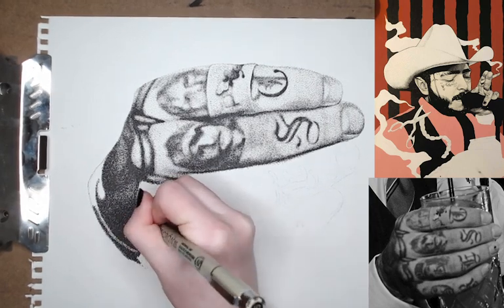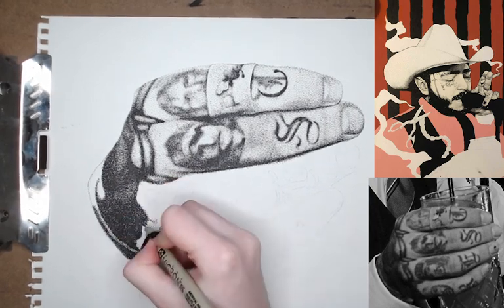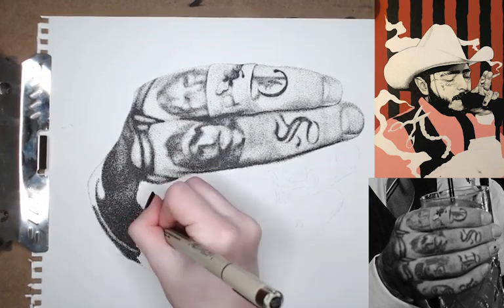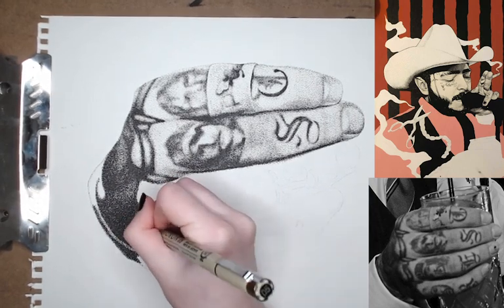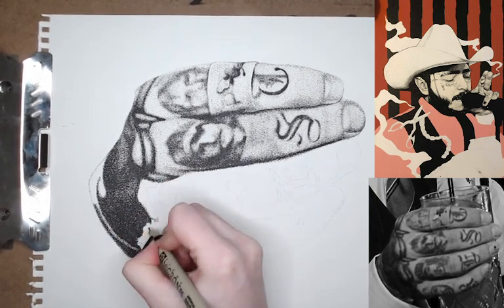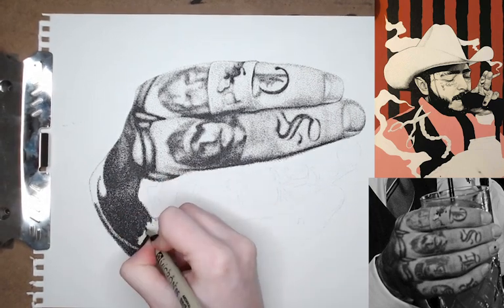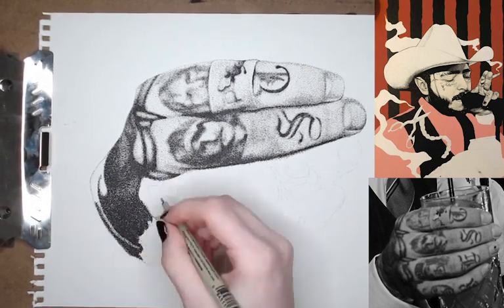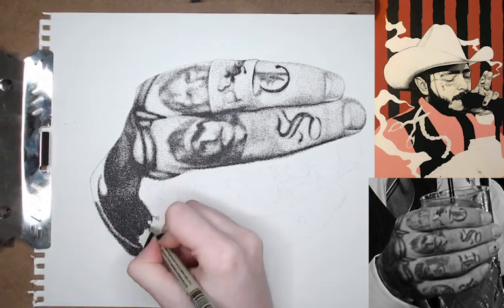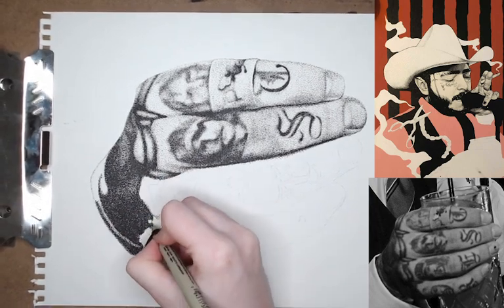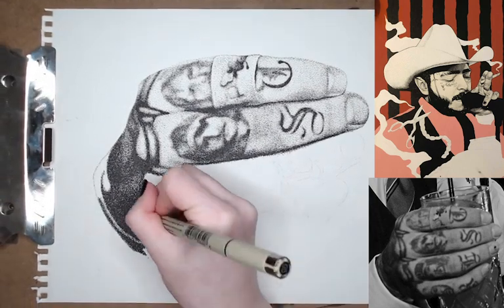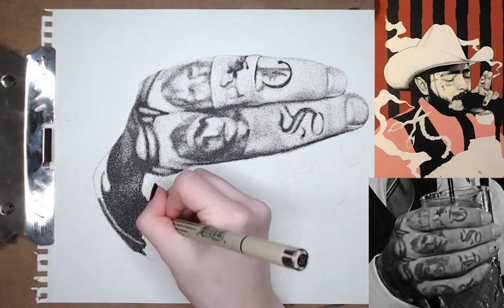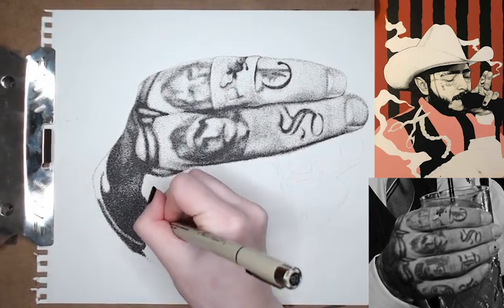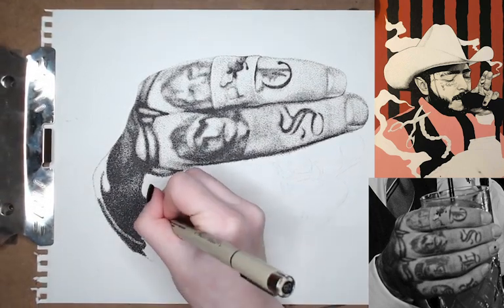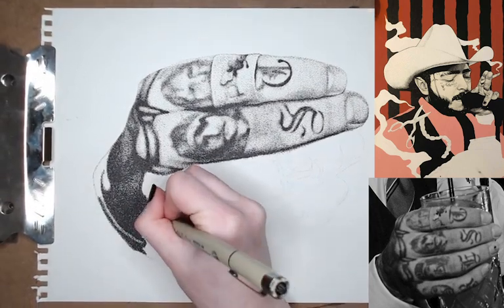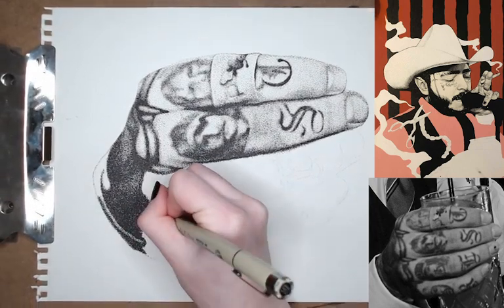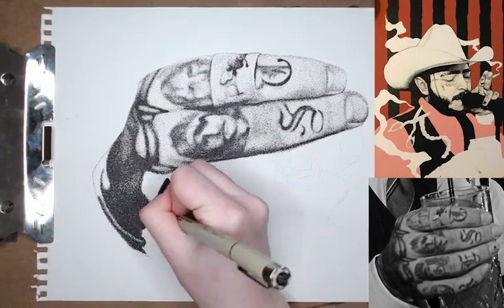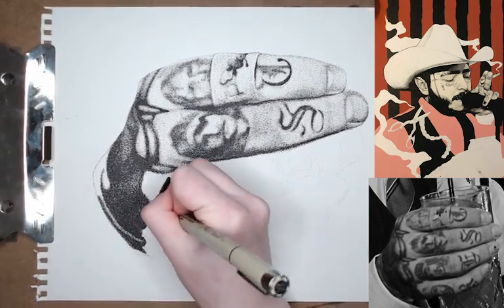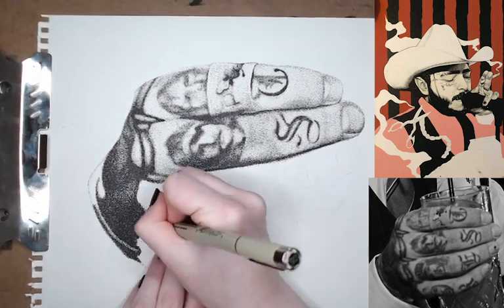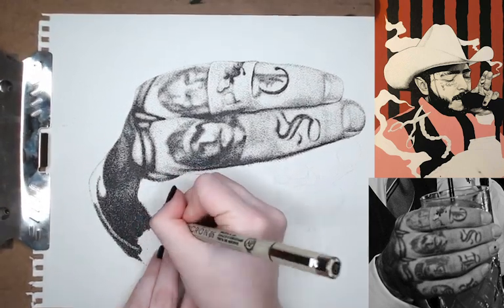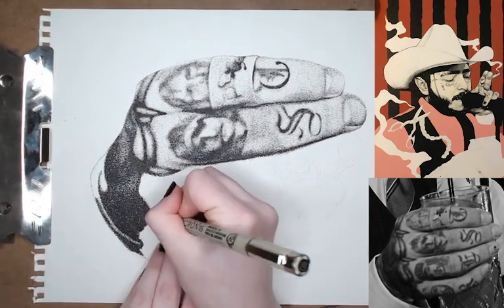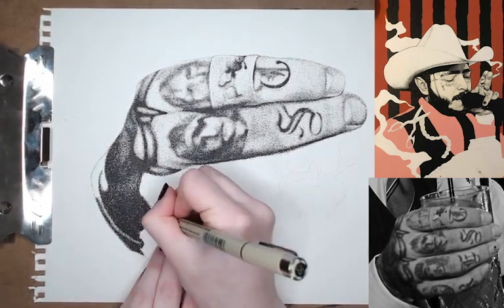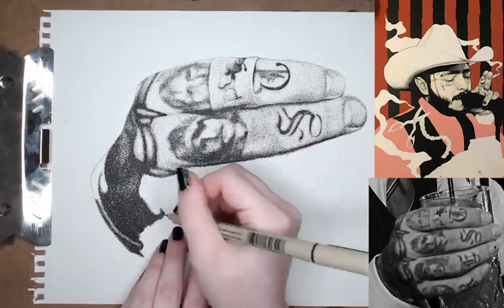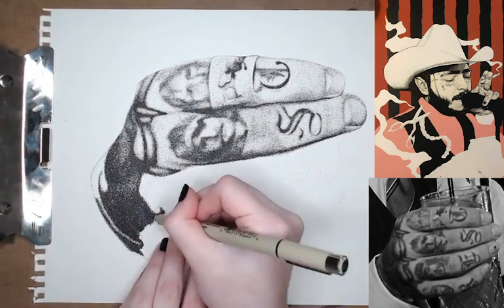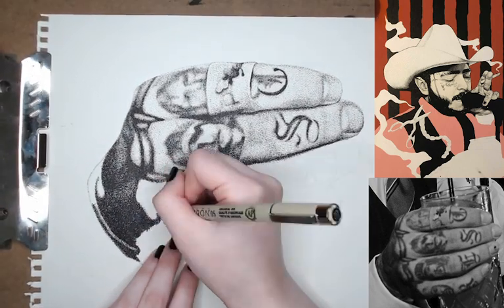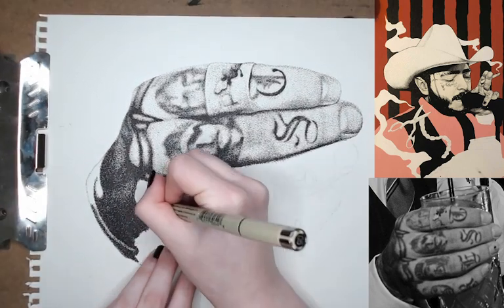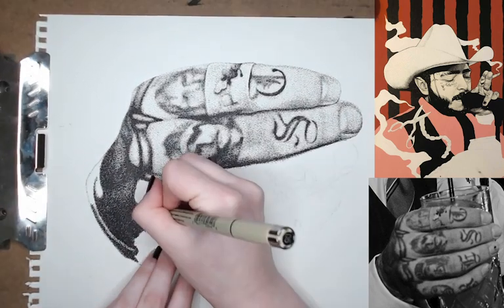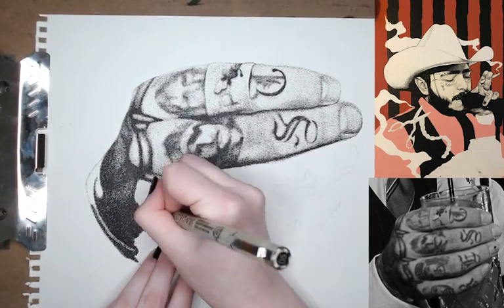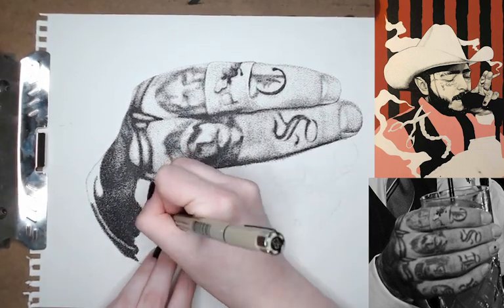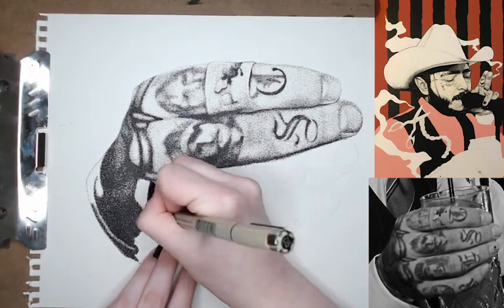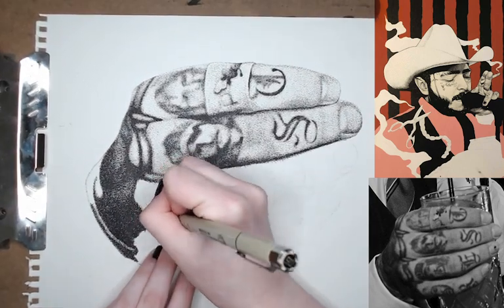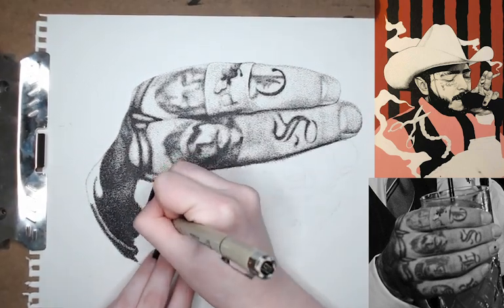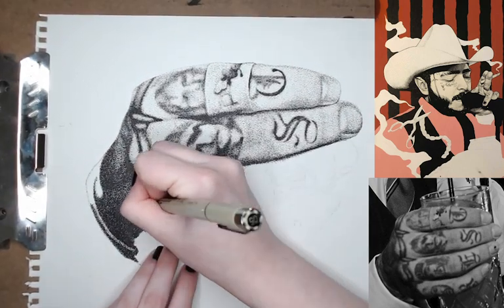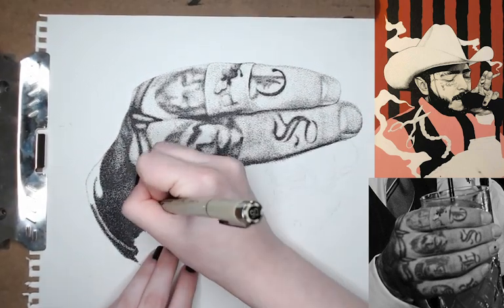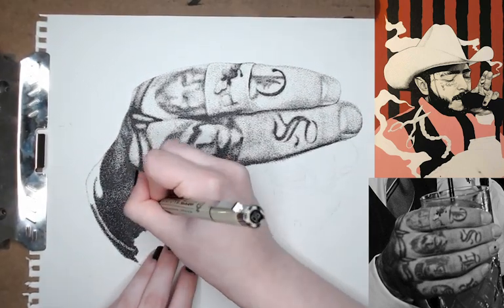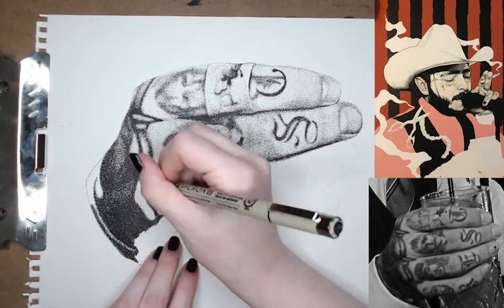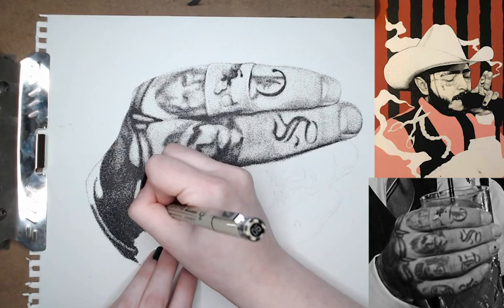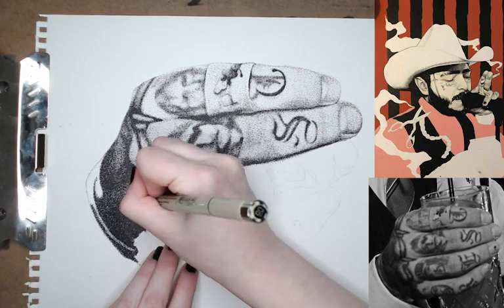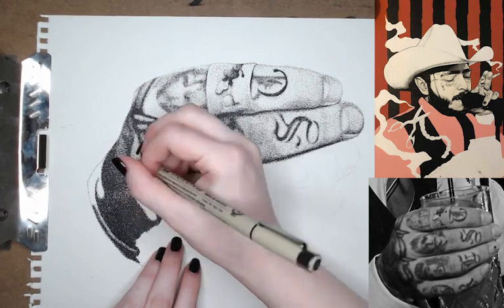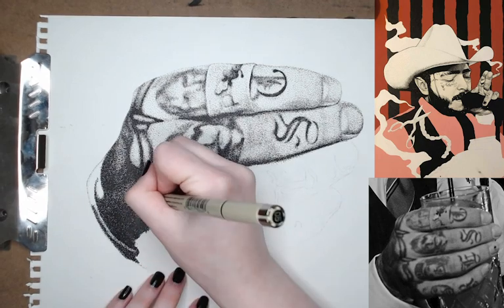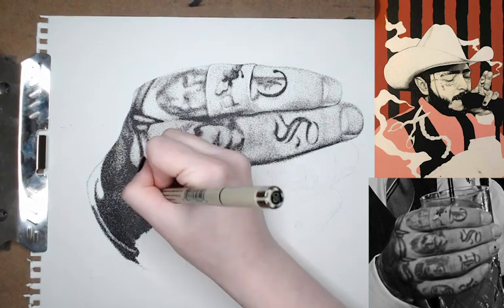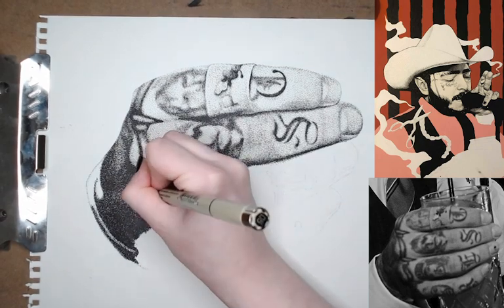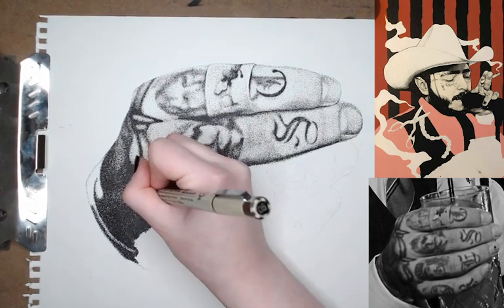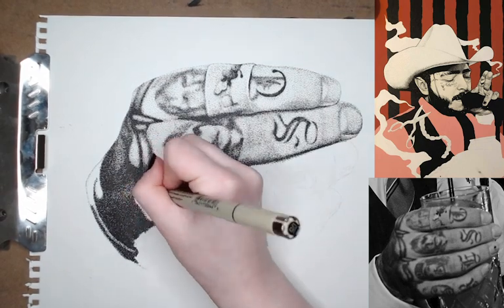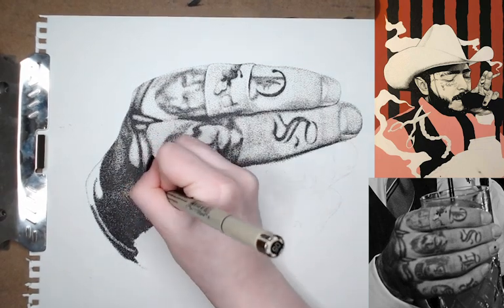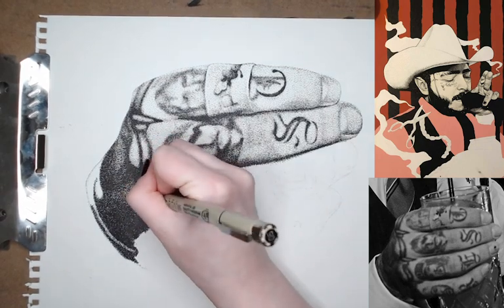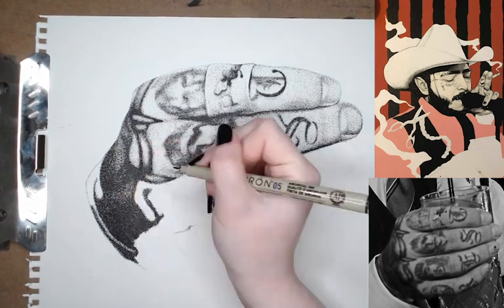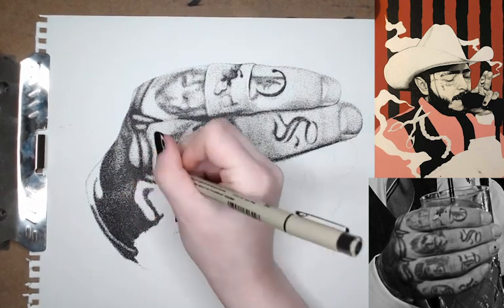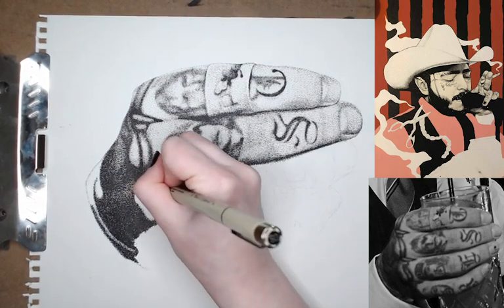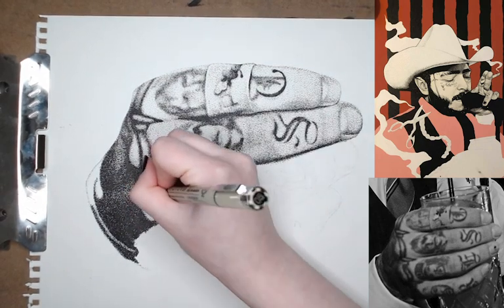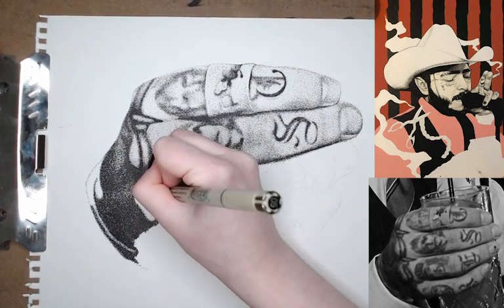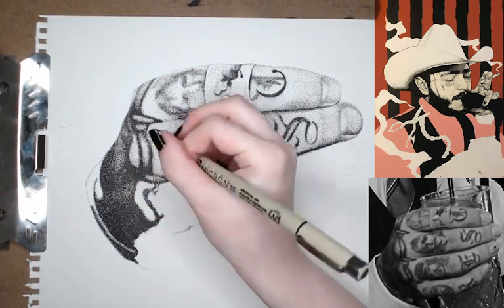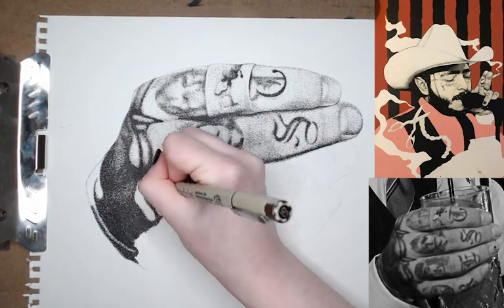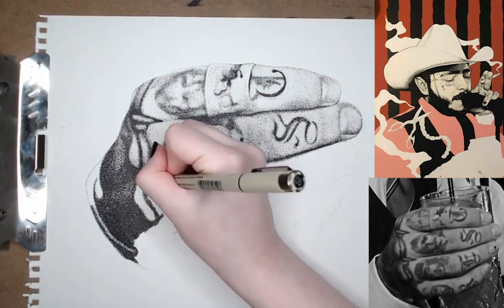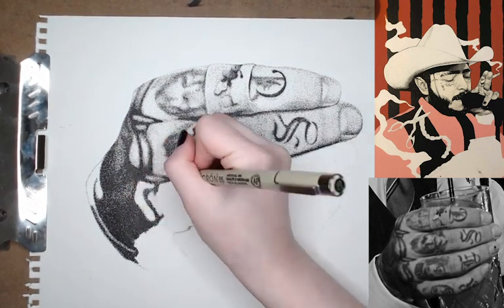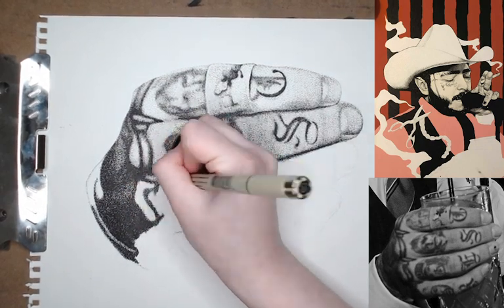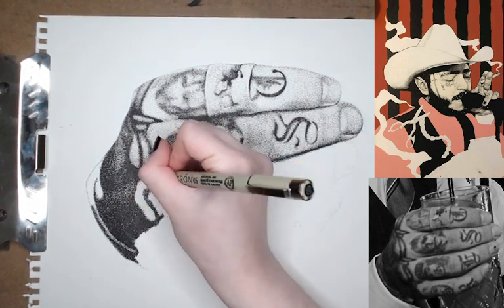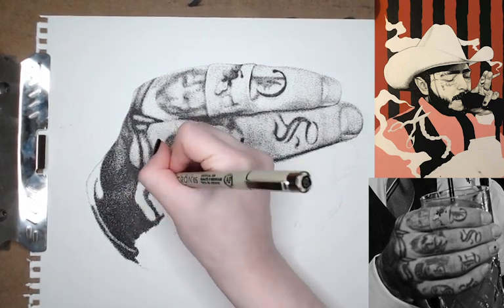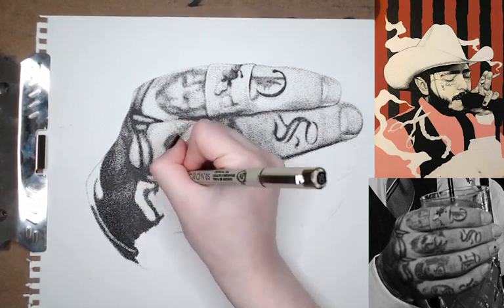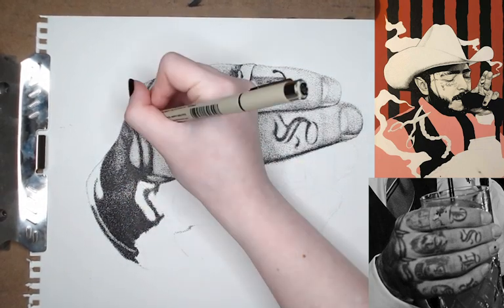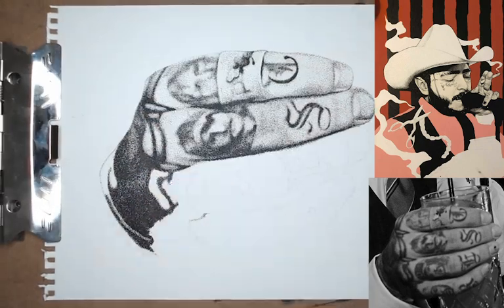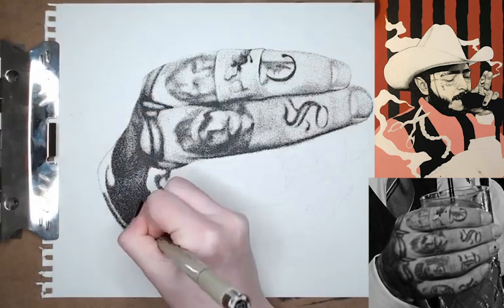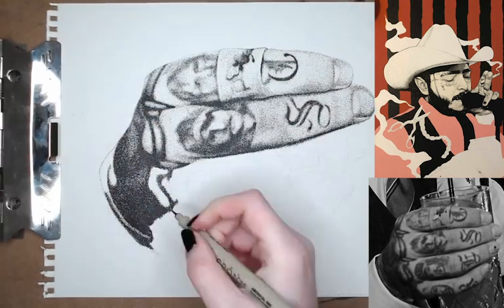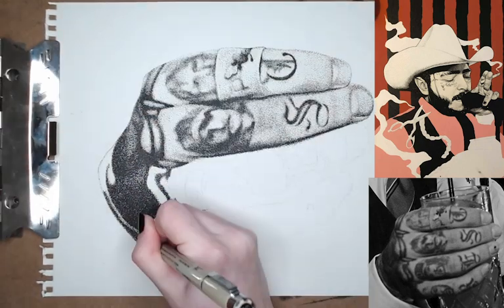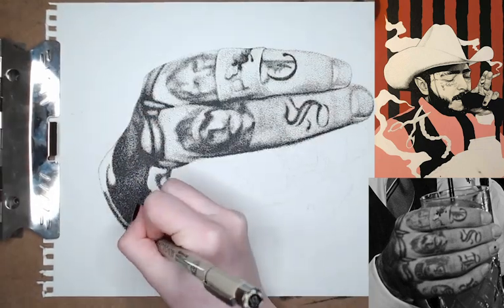And you can see later in my painting there are areas that are solid black, and that's mostly in his beard, his vest, and his eyebrows.